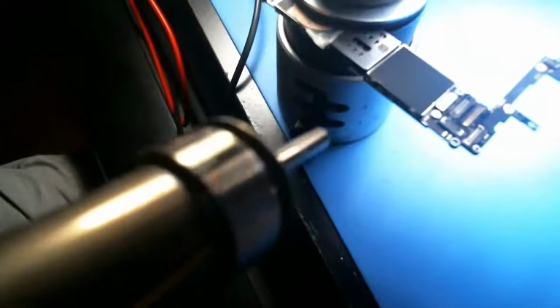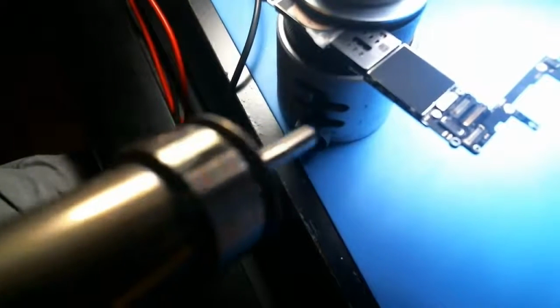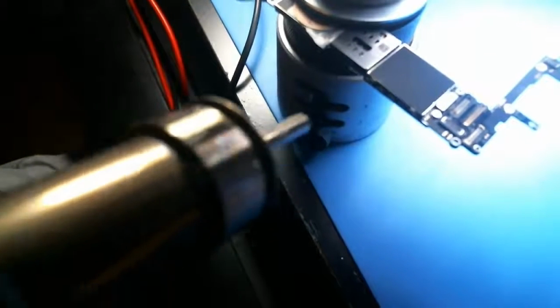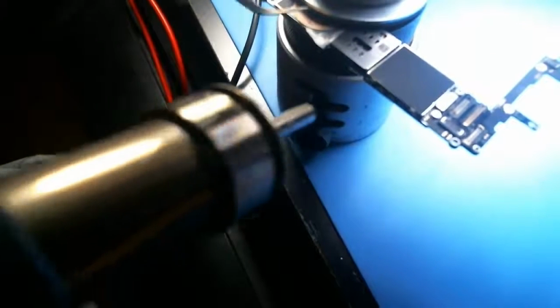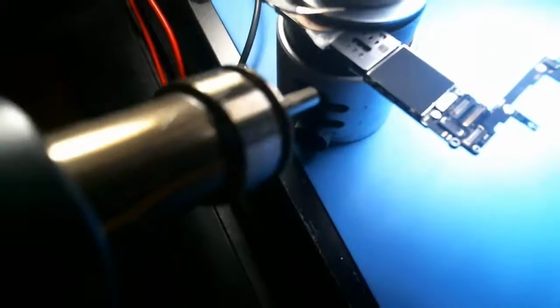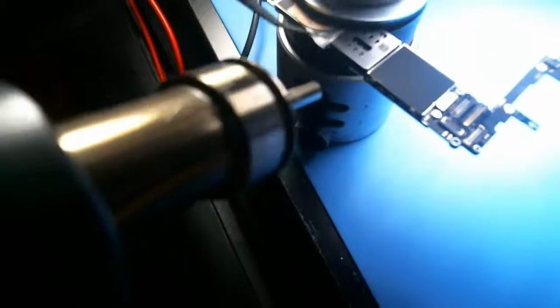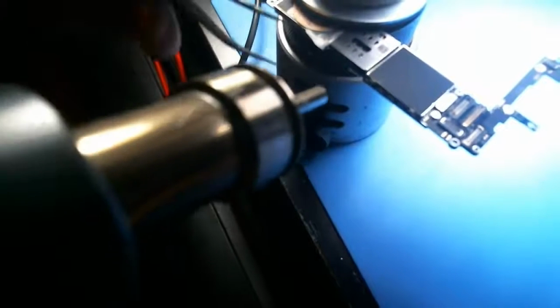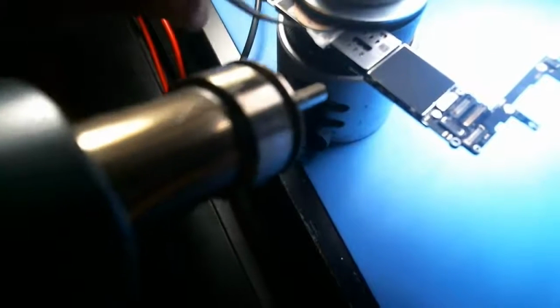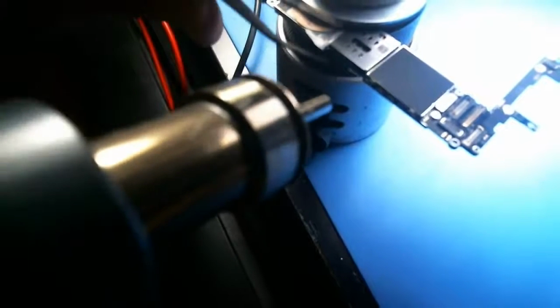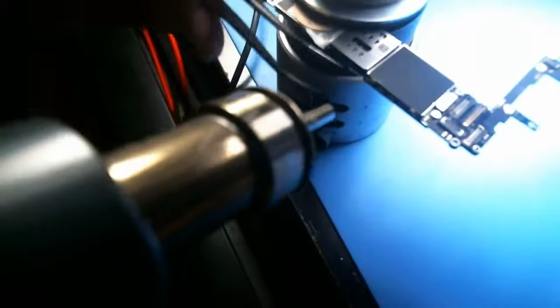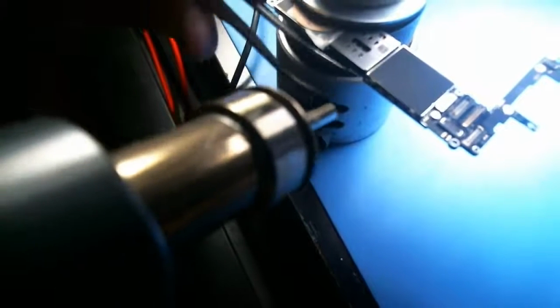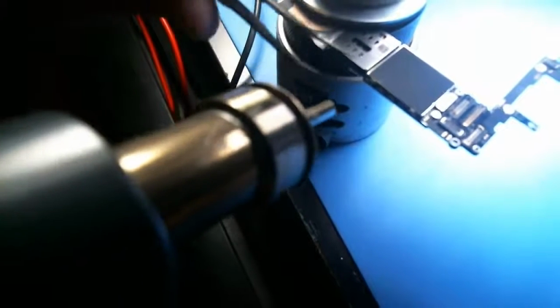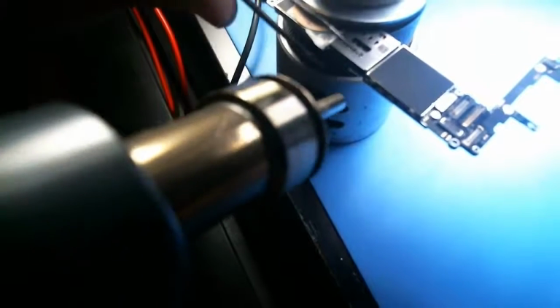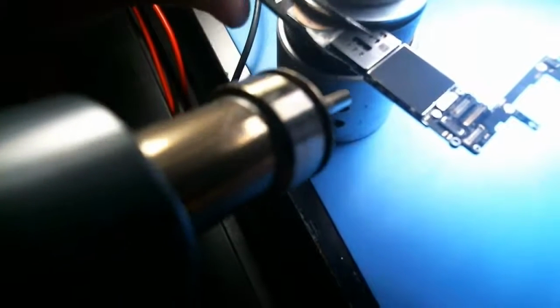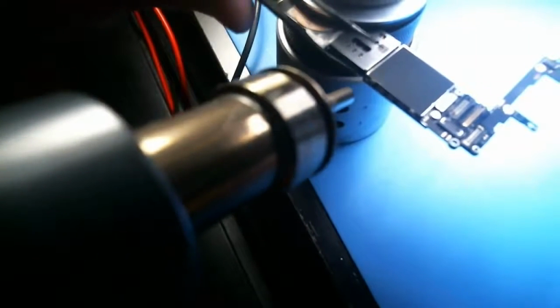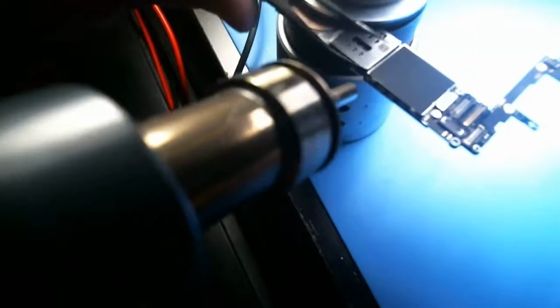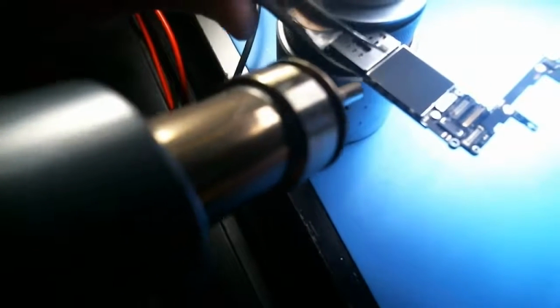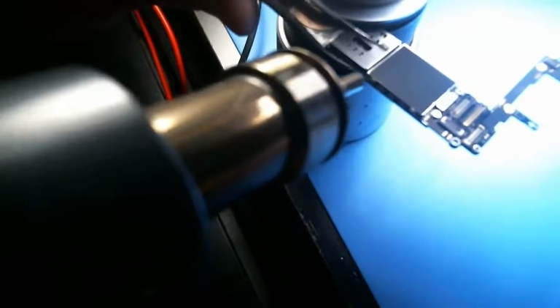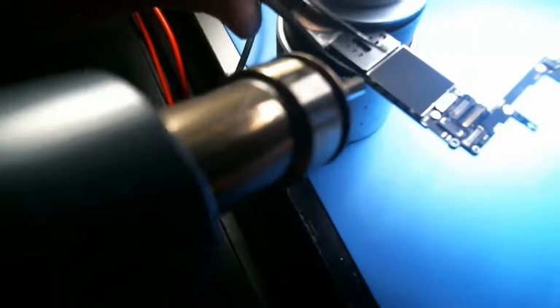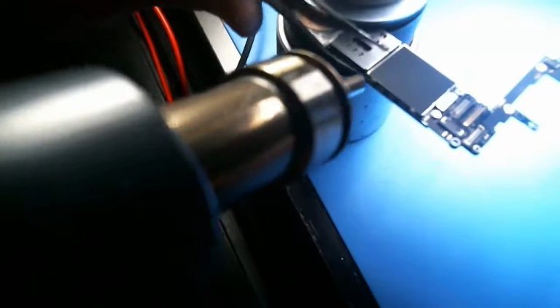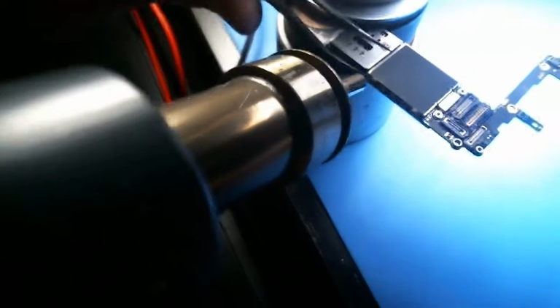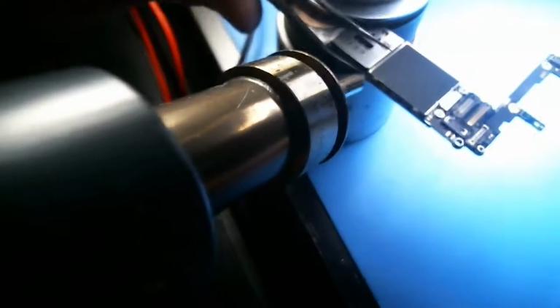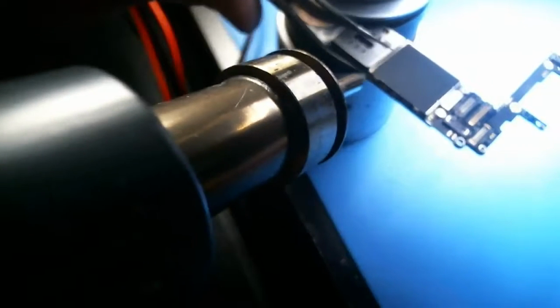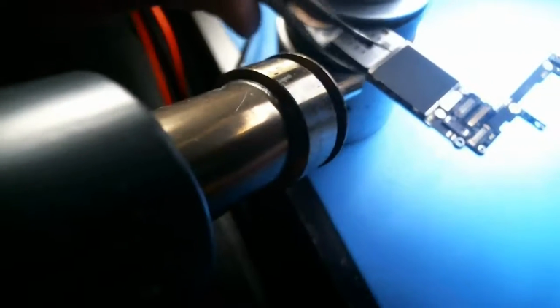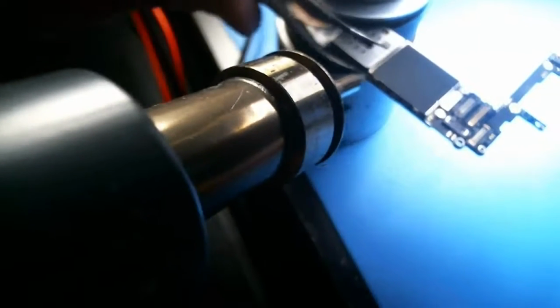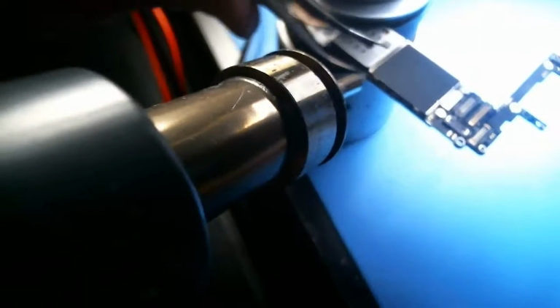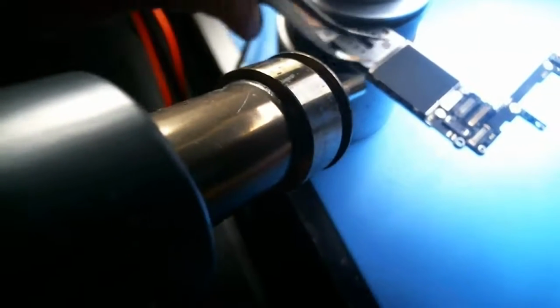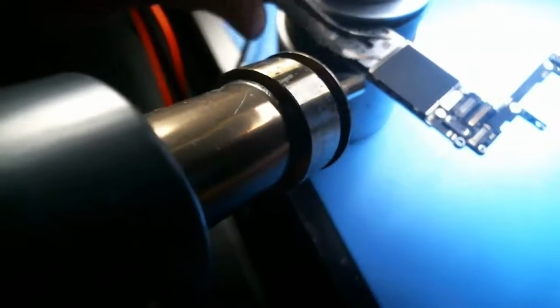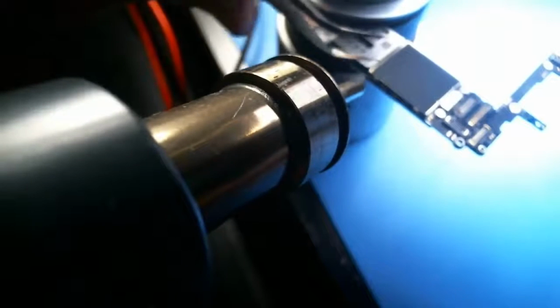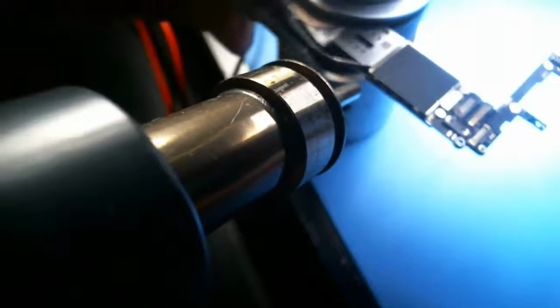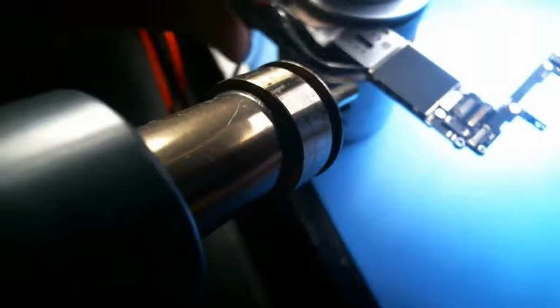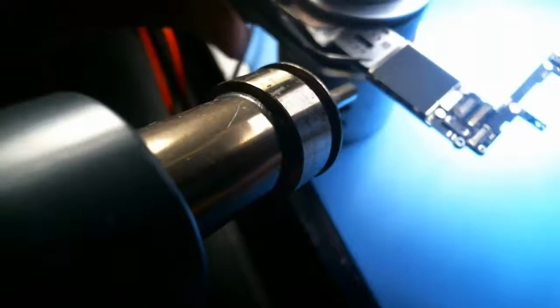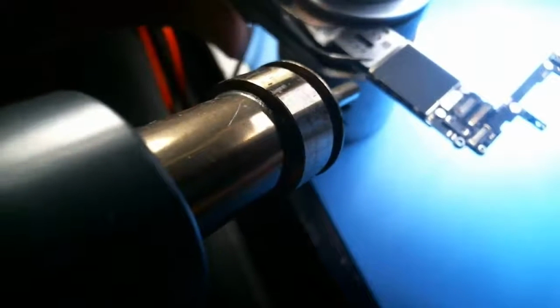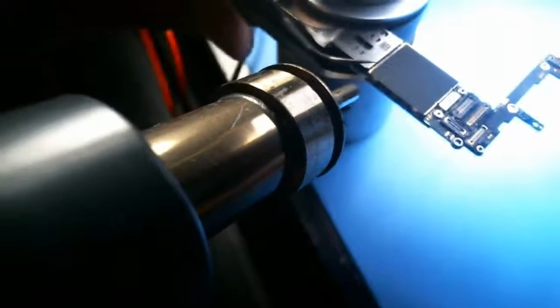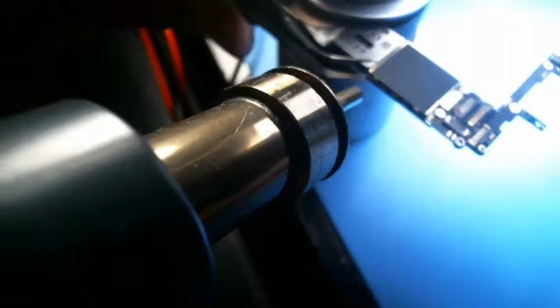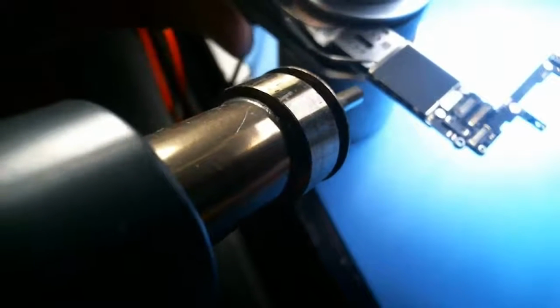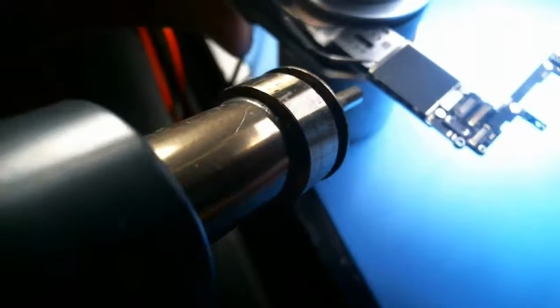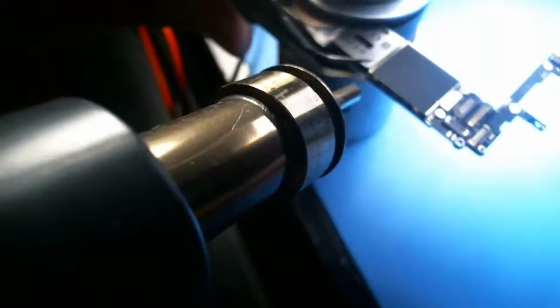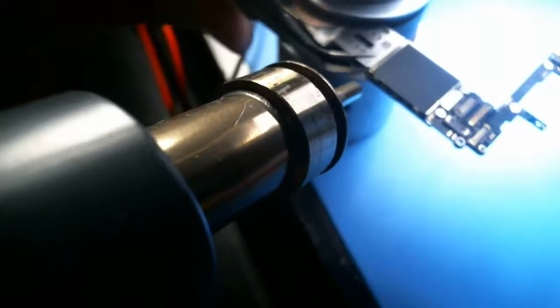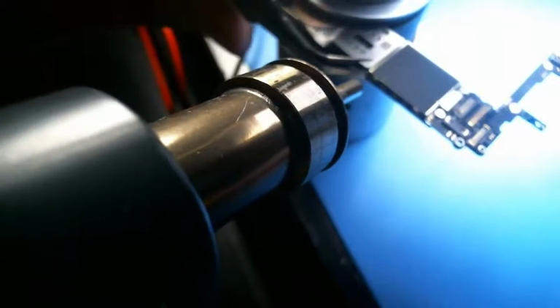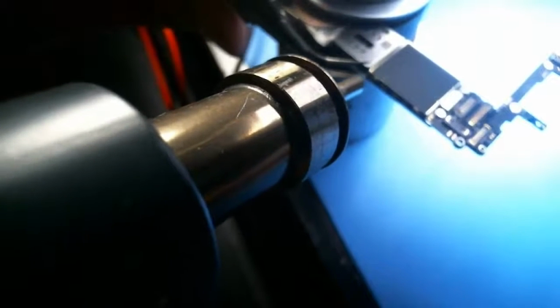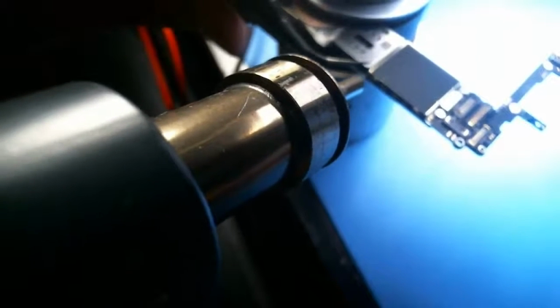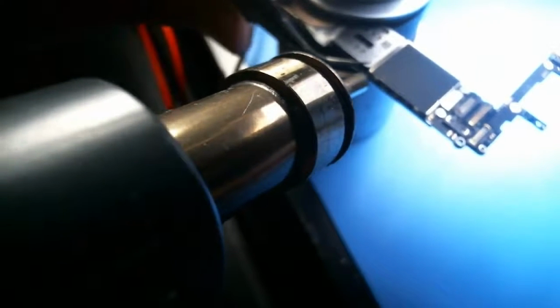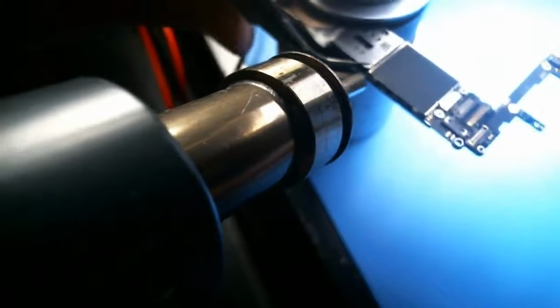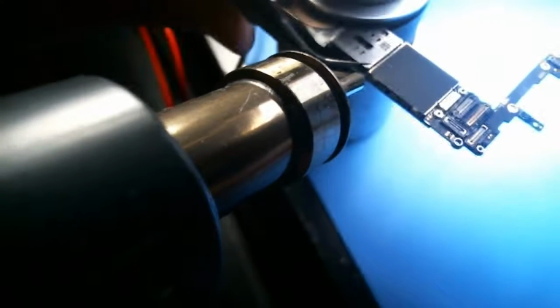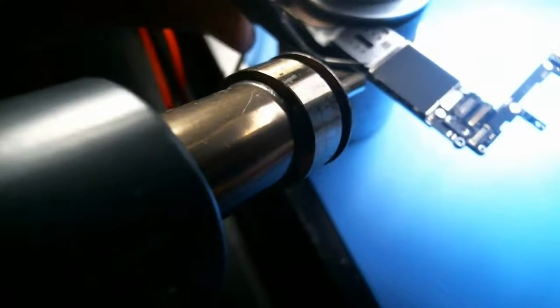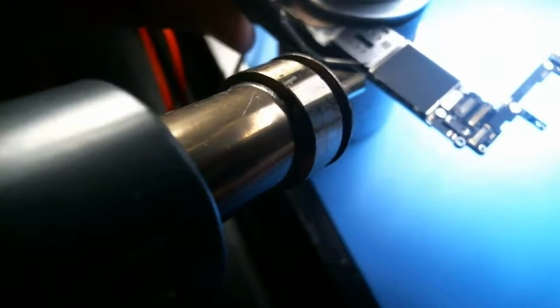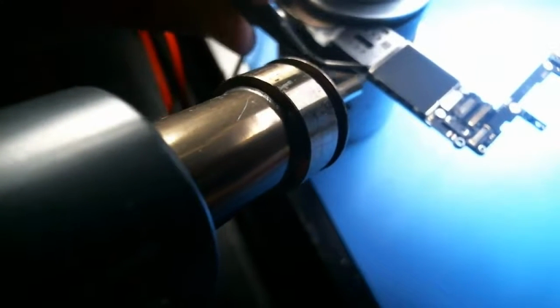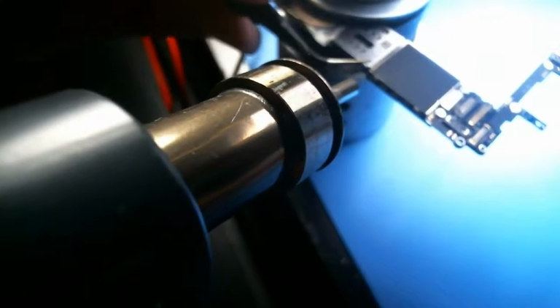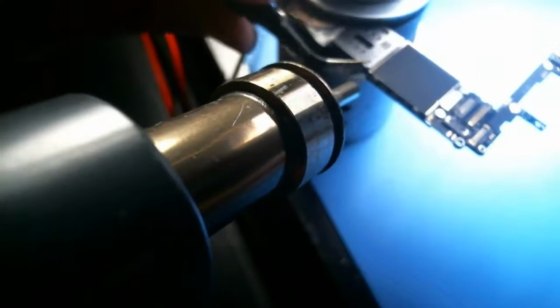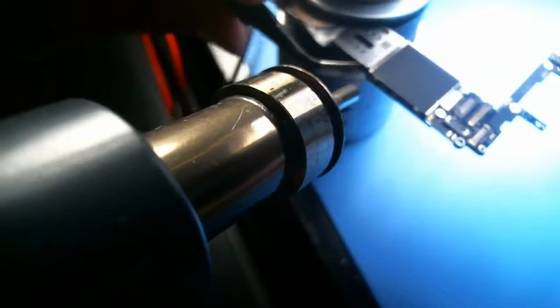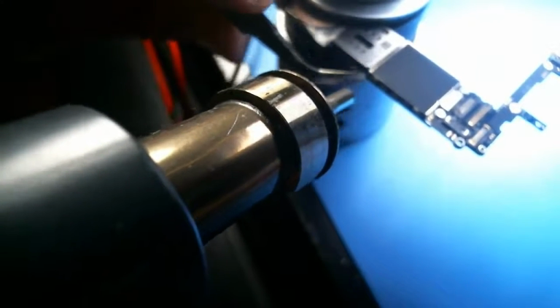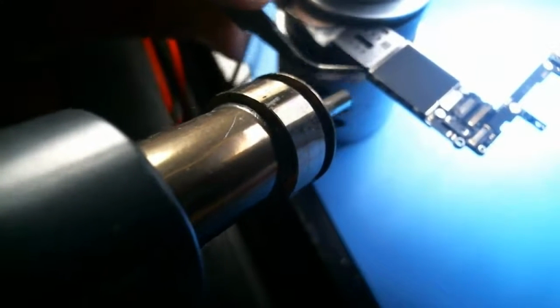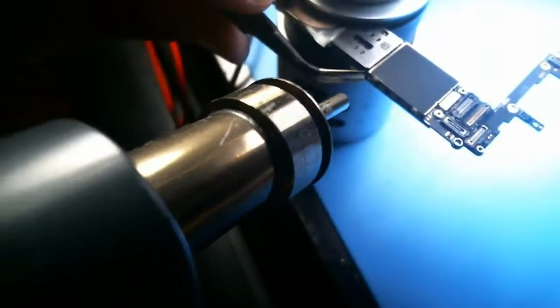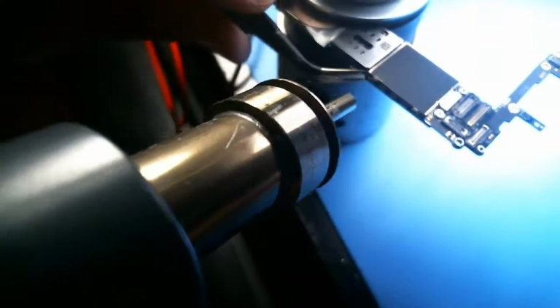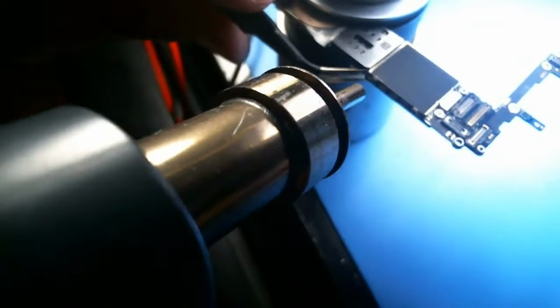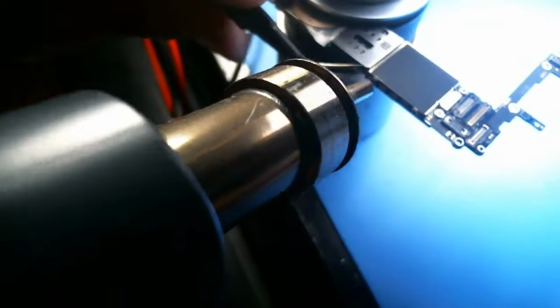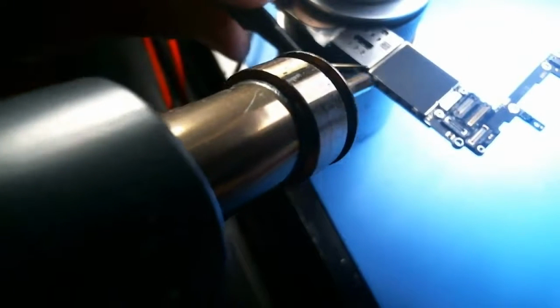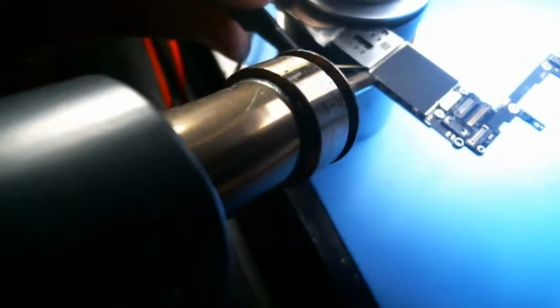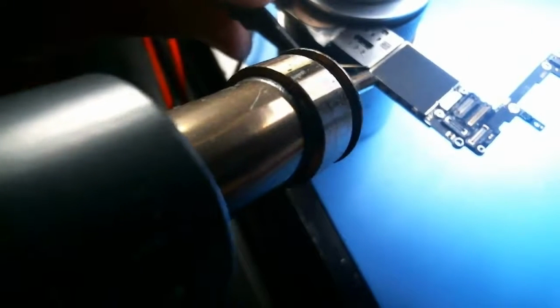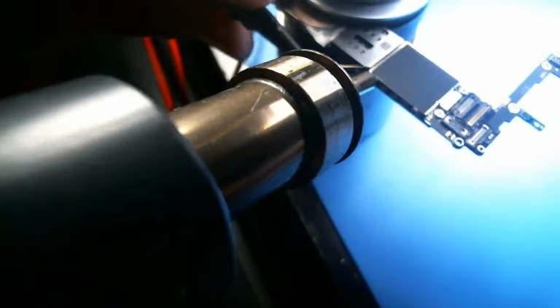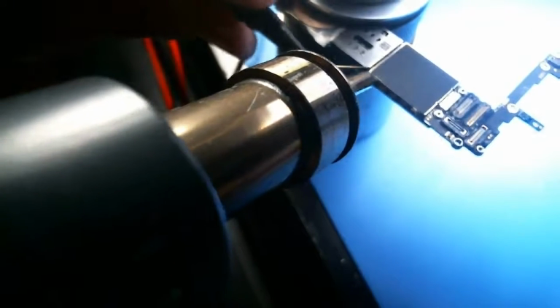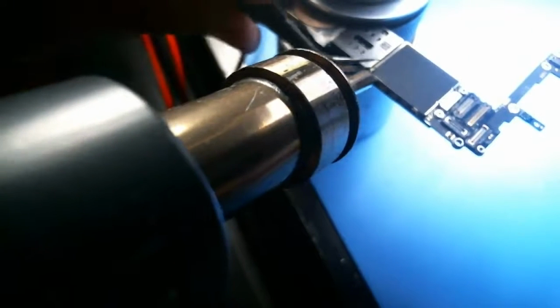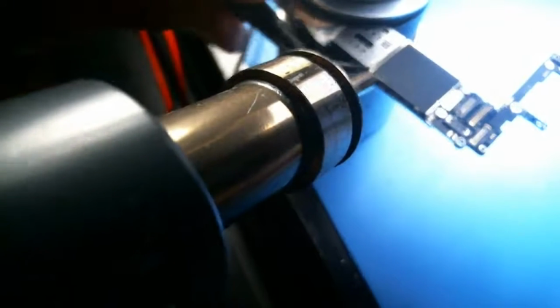It's kind of blurry but I have my heat gun set at 450 degrees Celsius. This camera is really in the way.